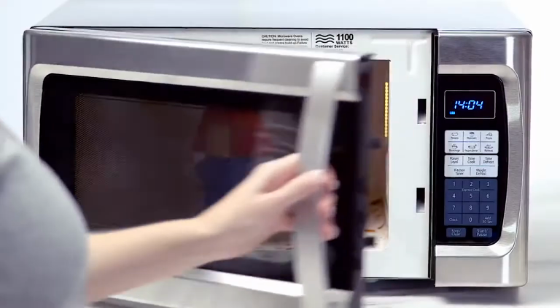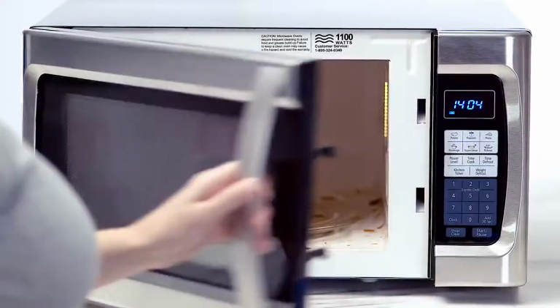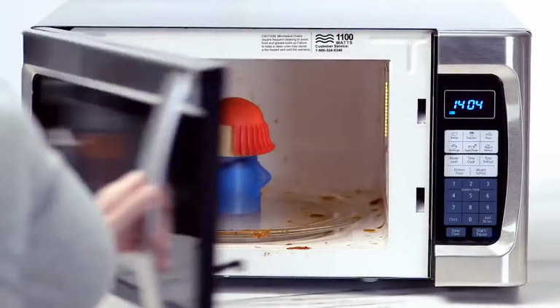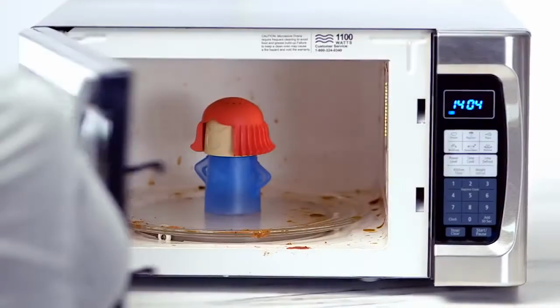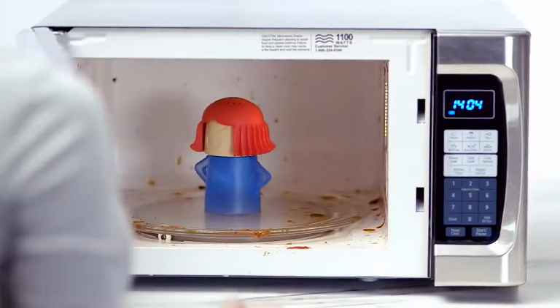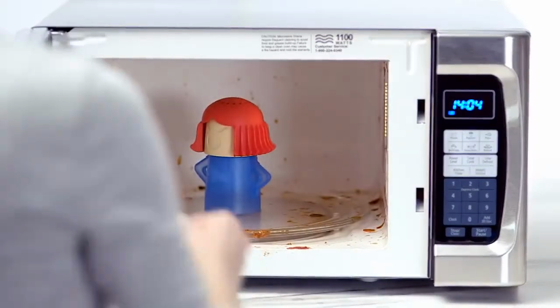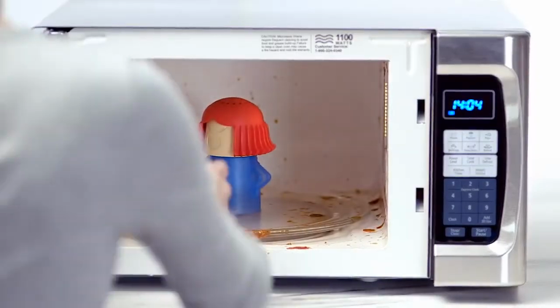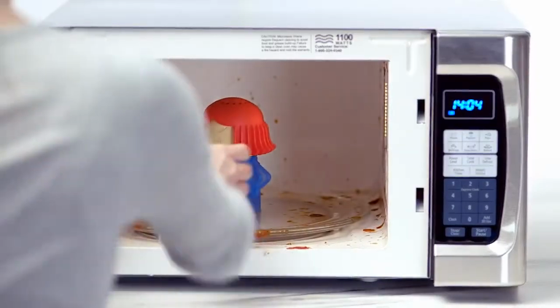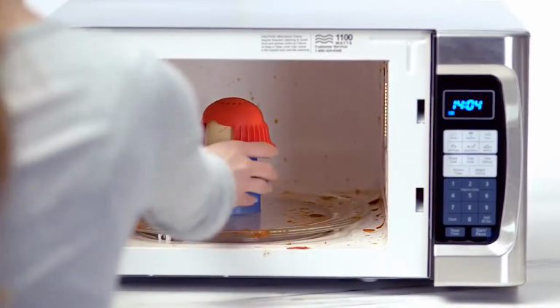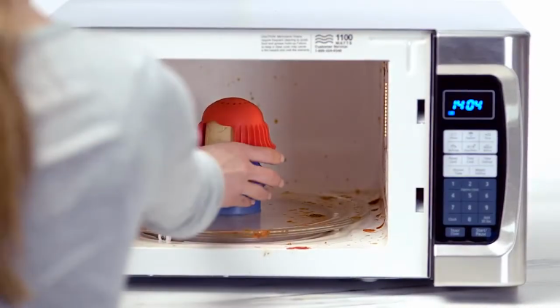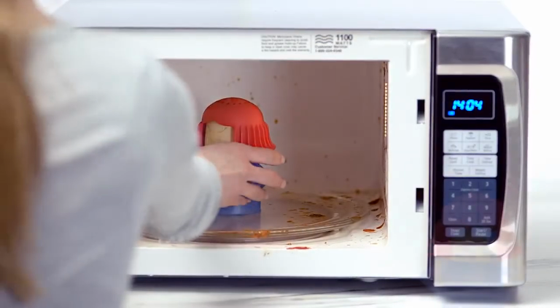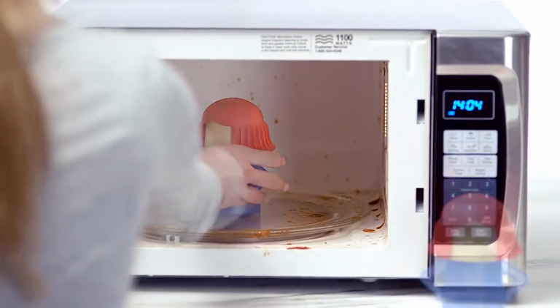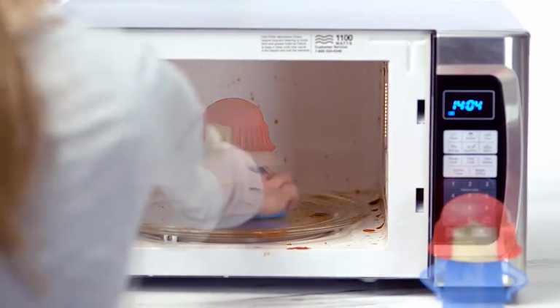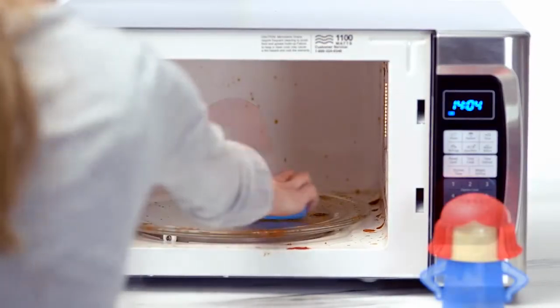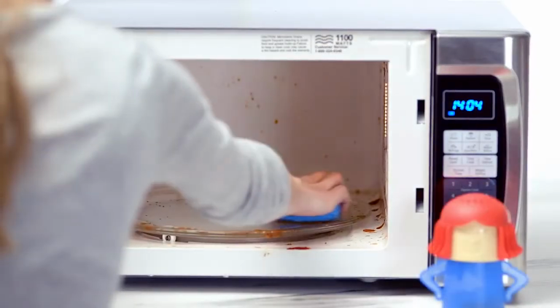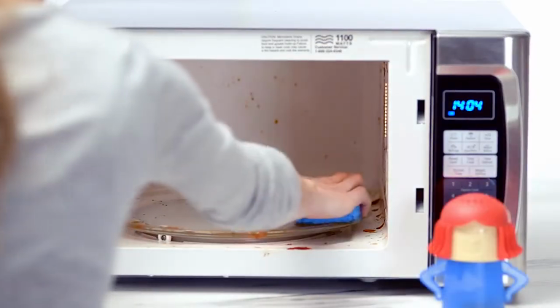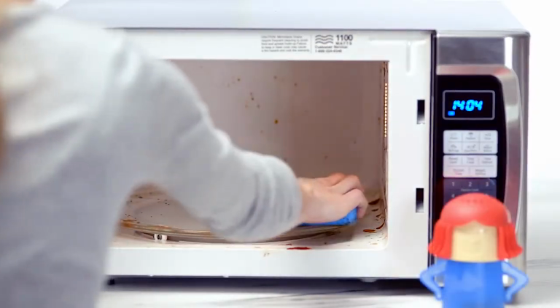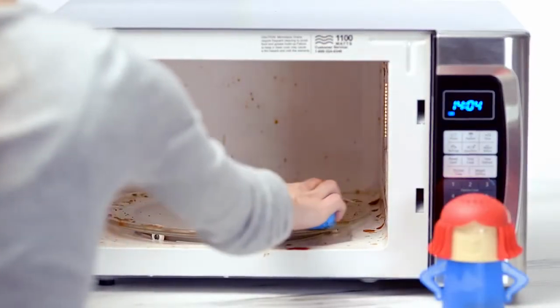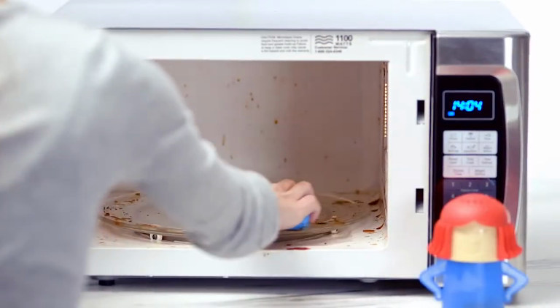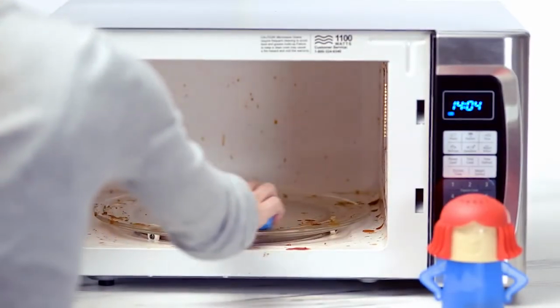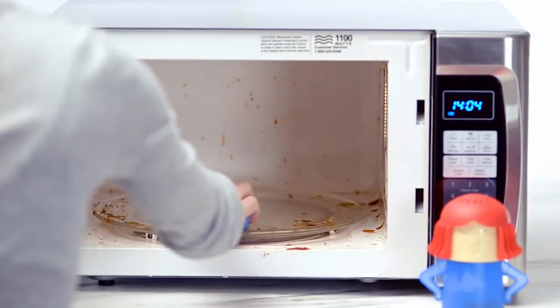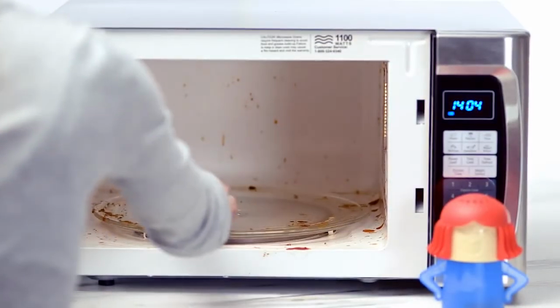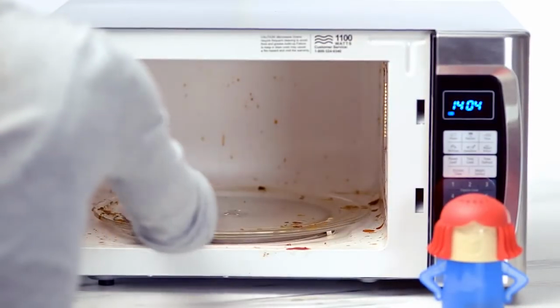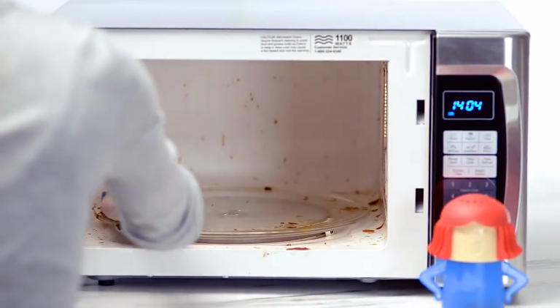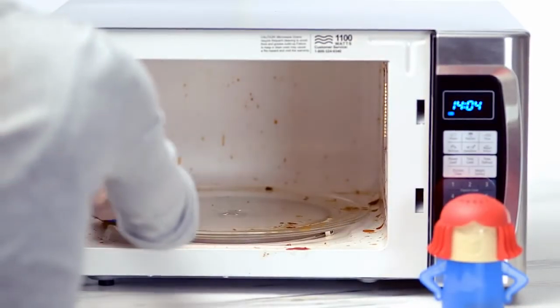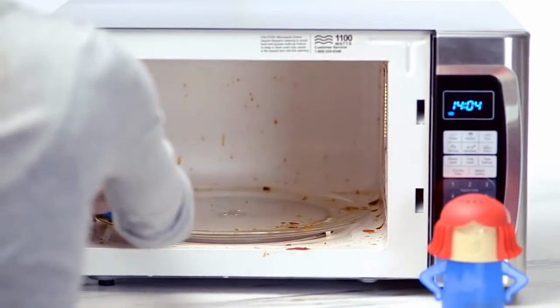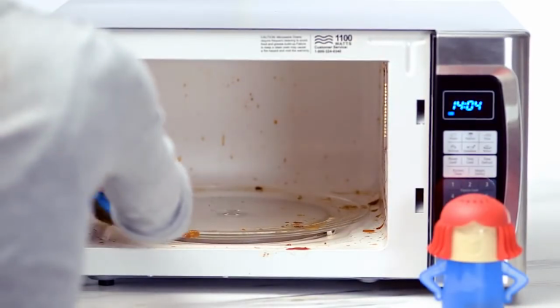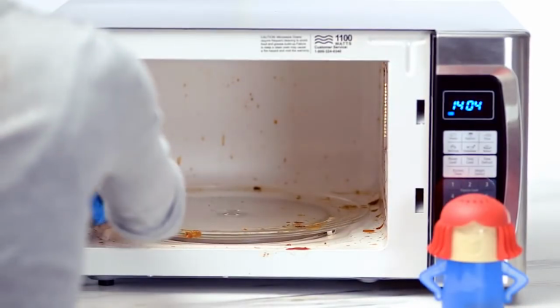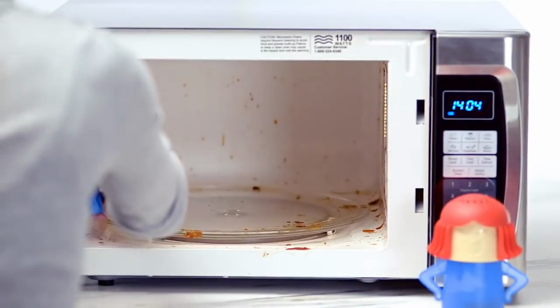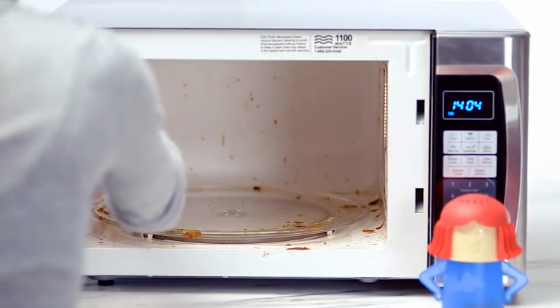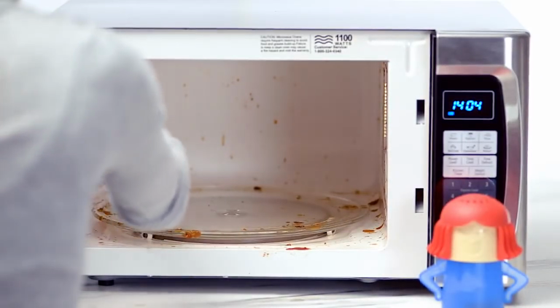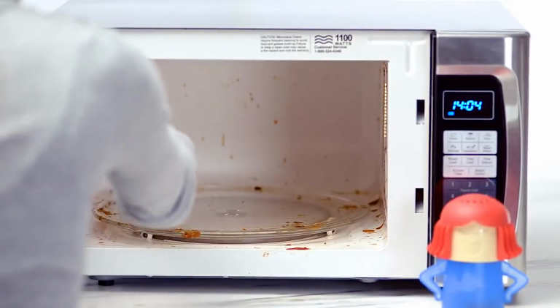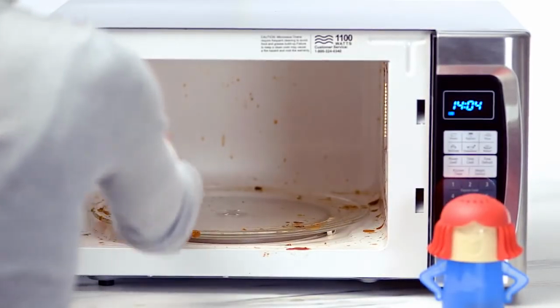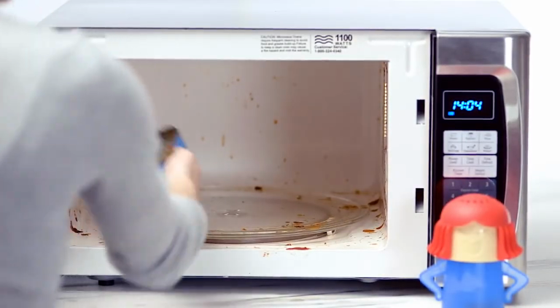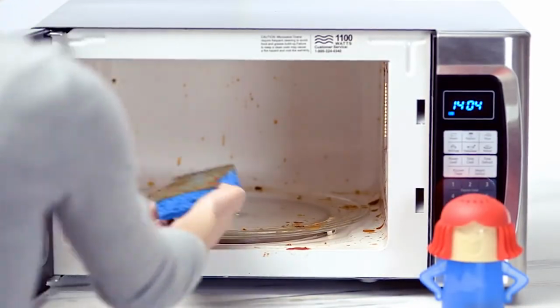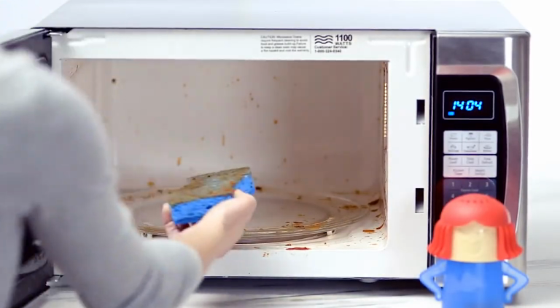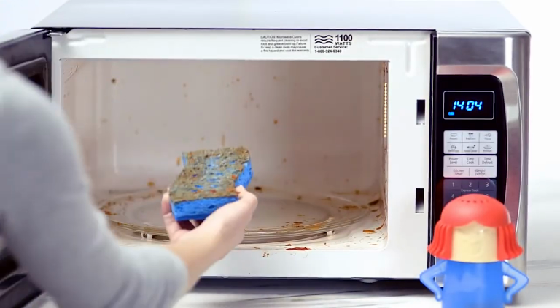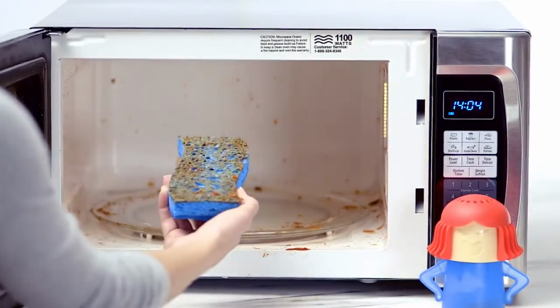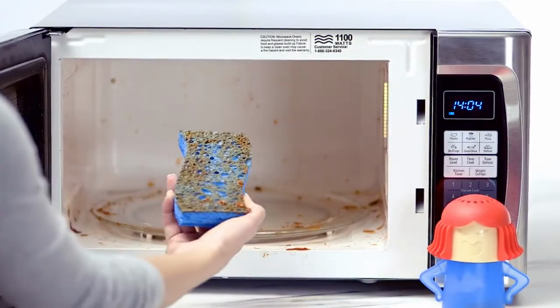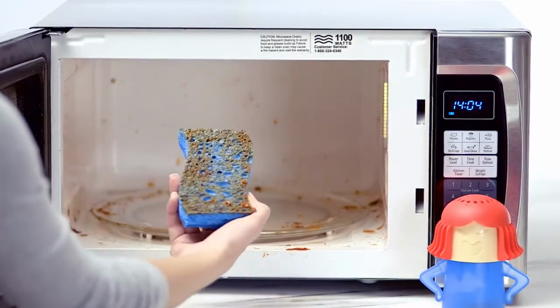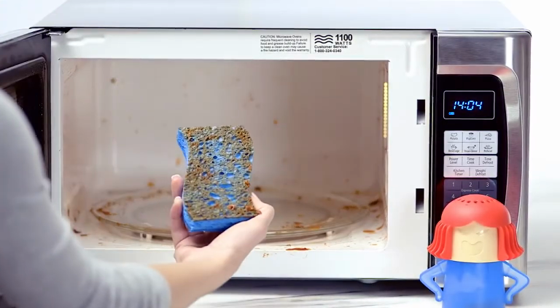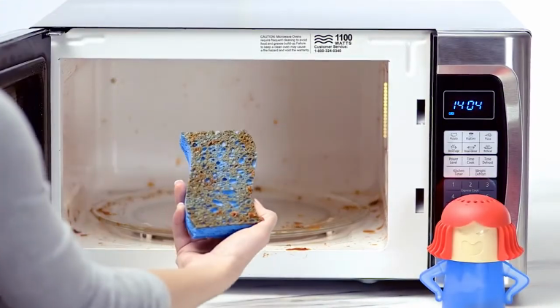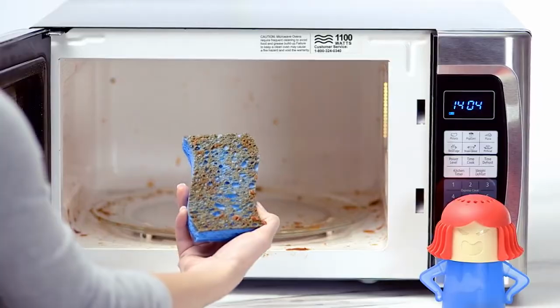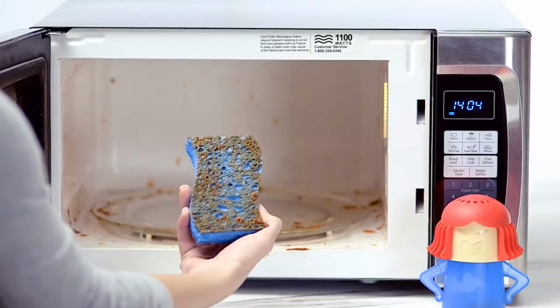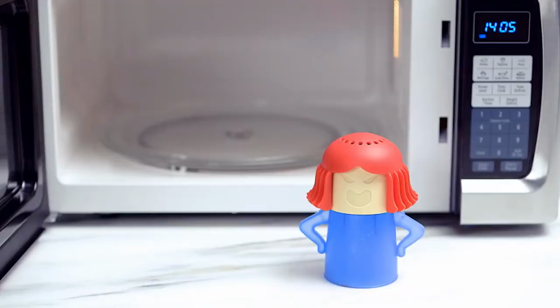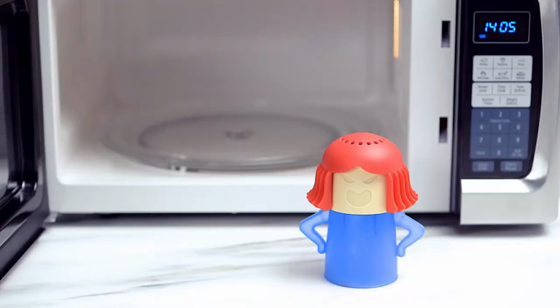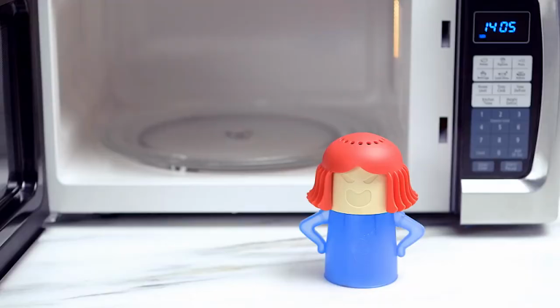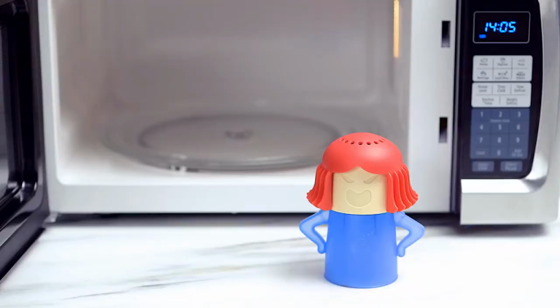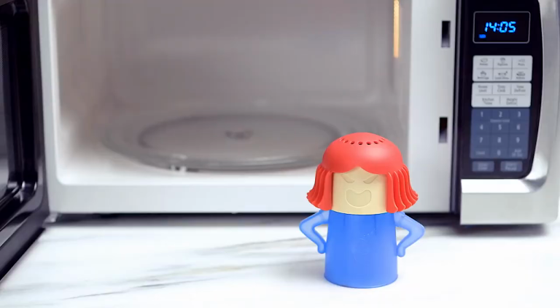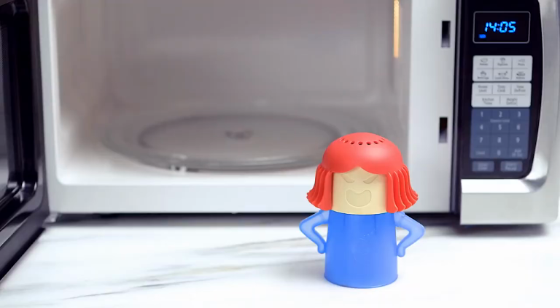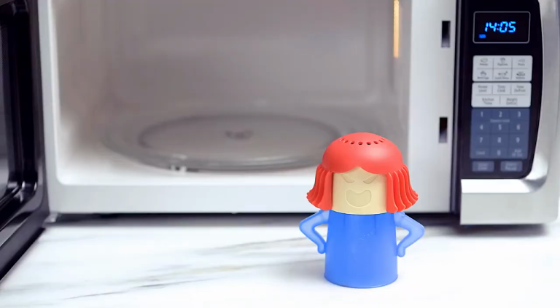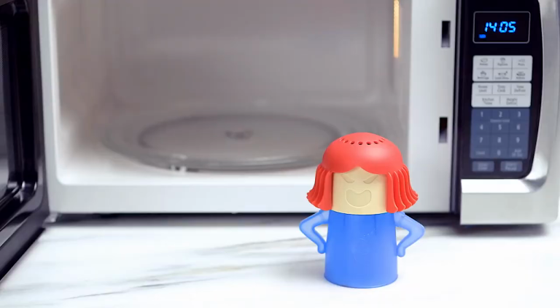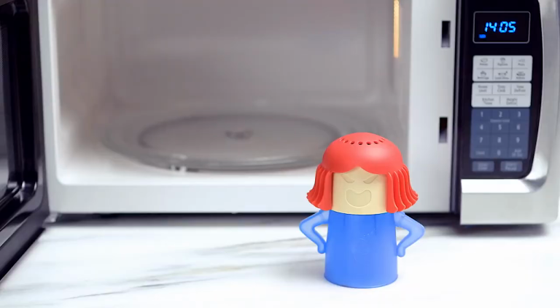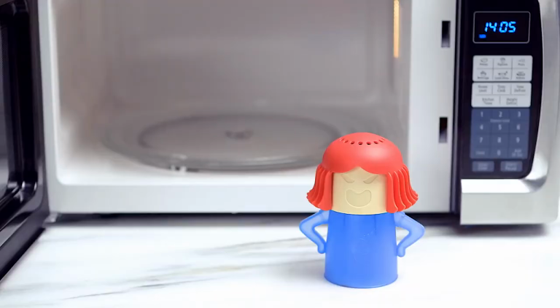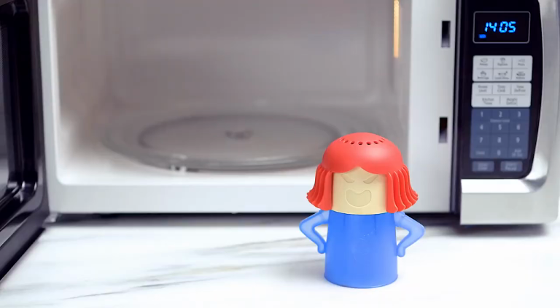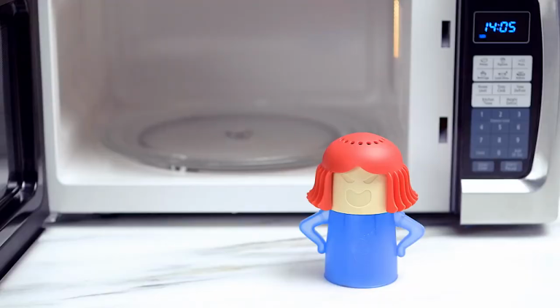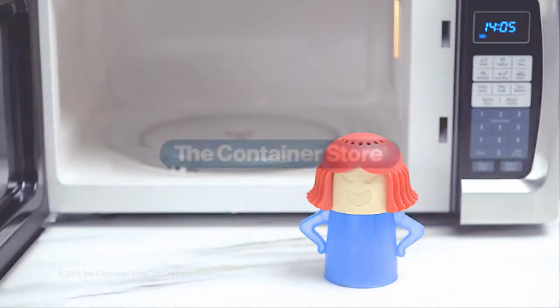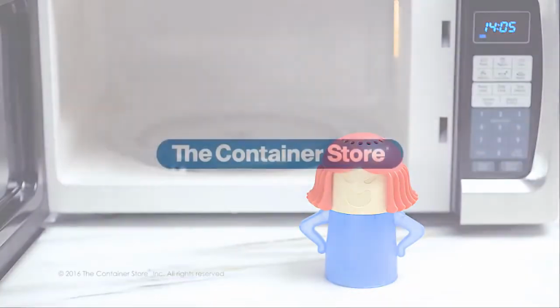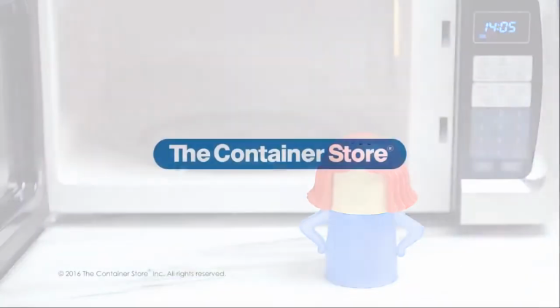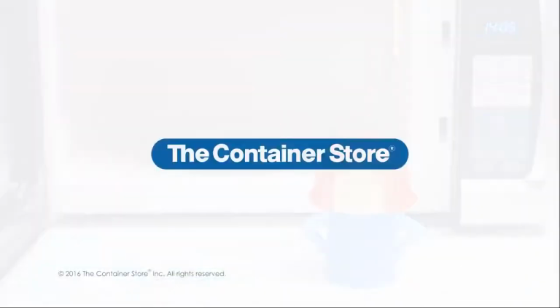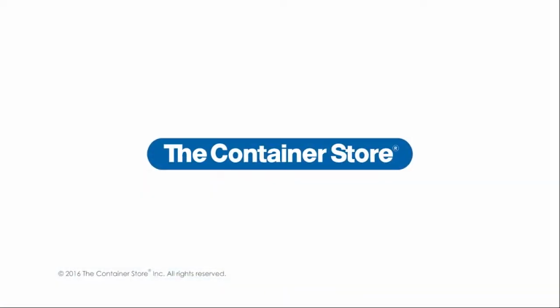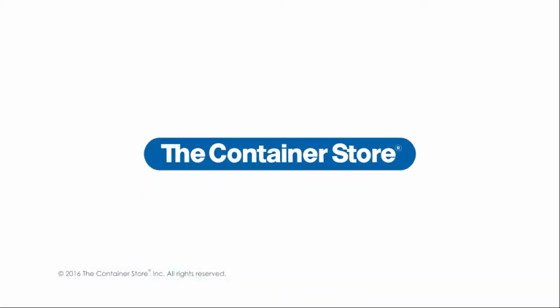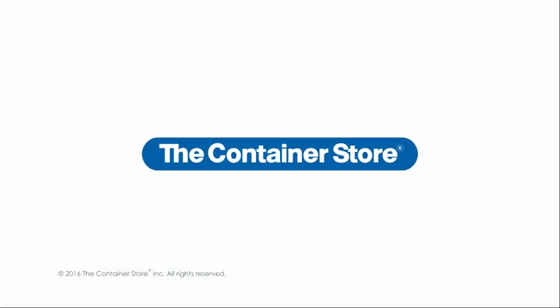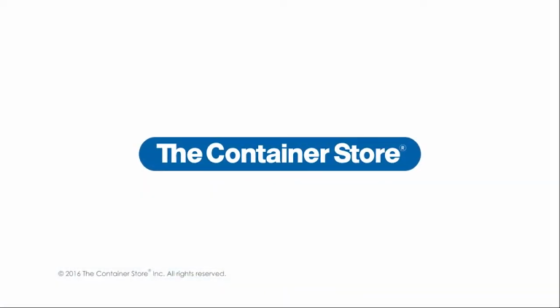Once she's cooled down, take her out and swipe away. Angry Mama at the Container Store.